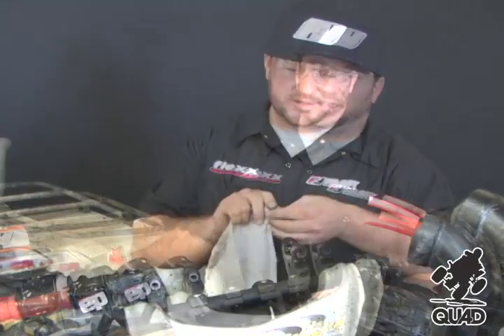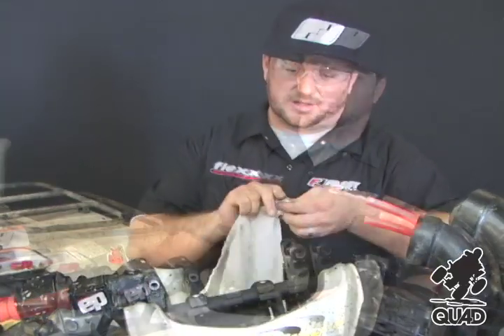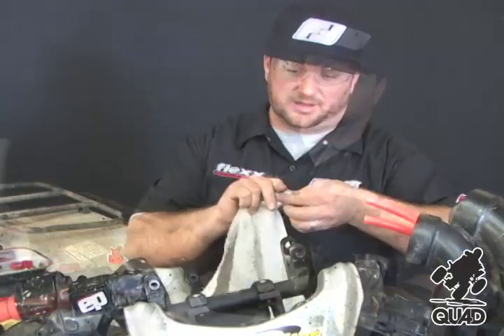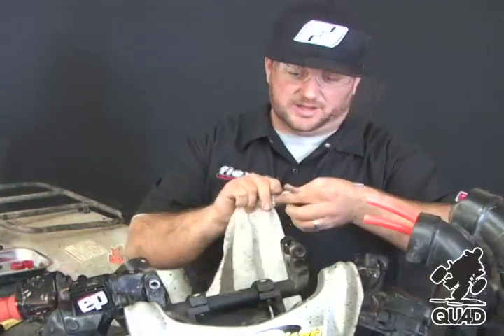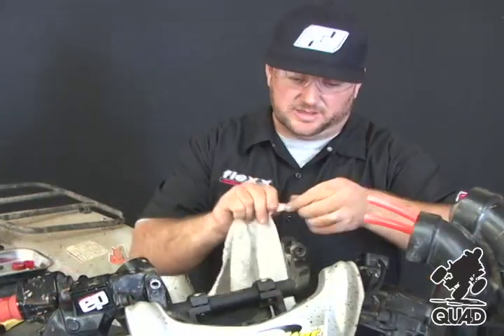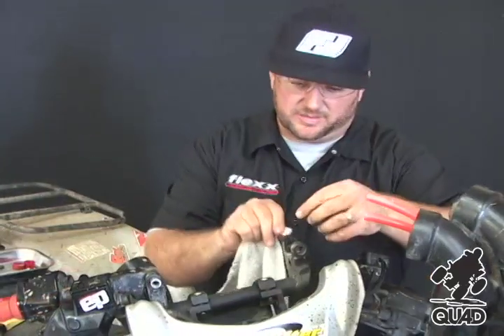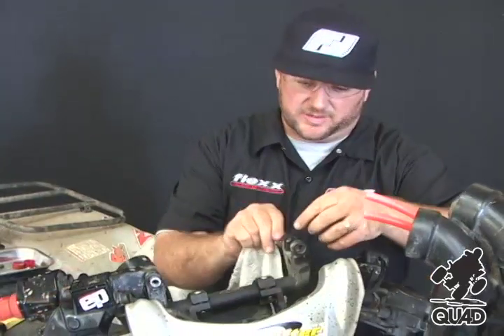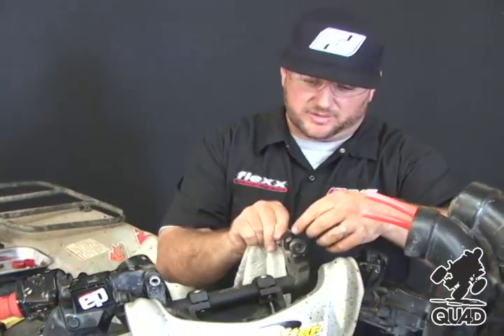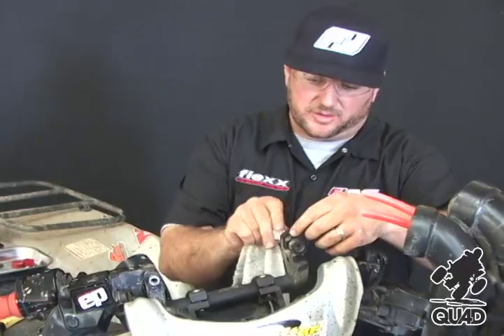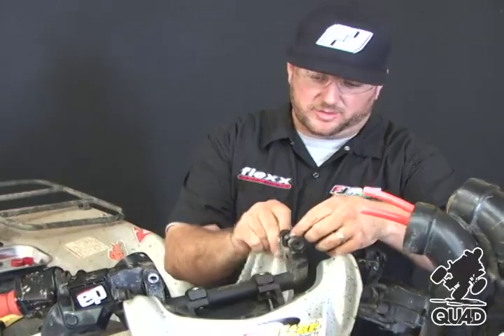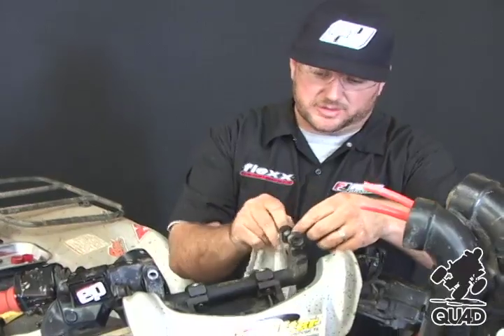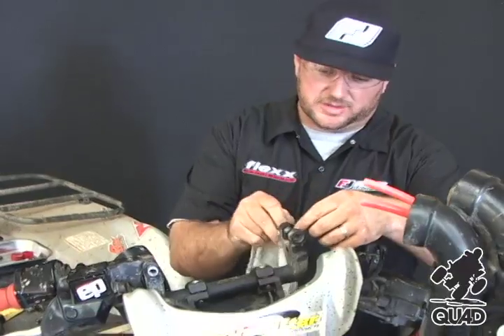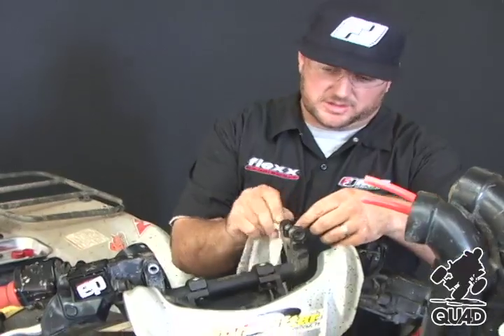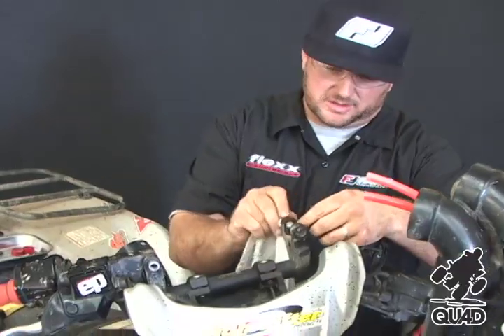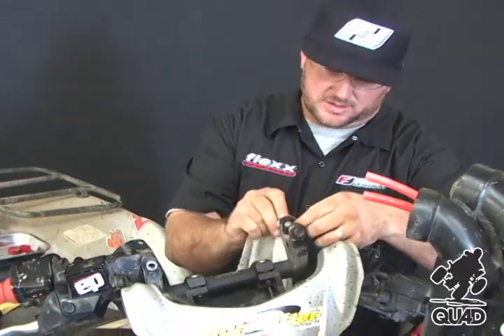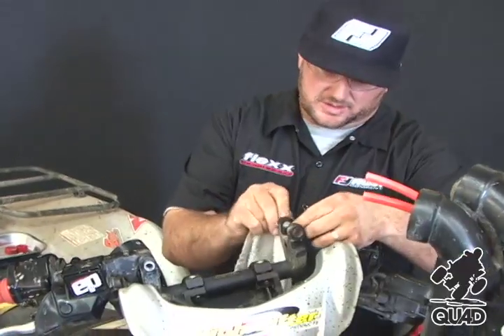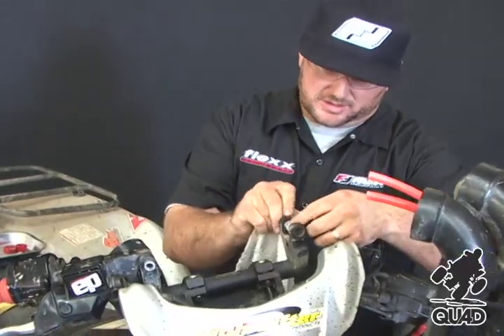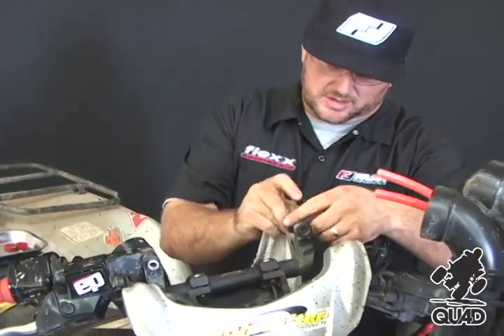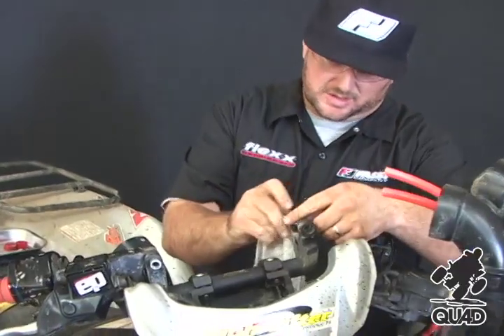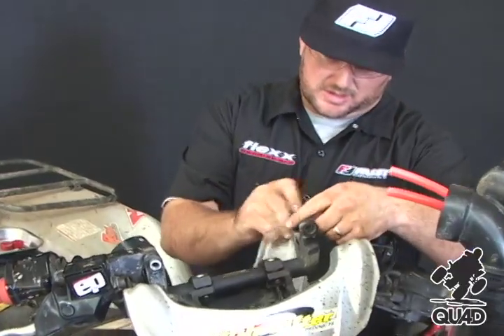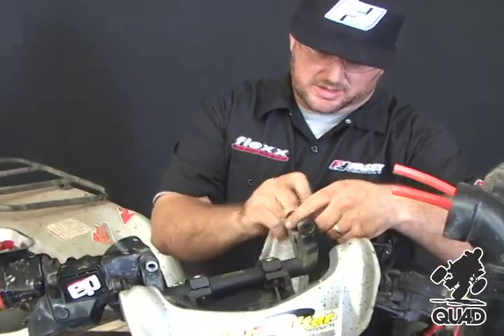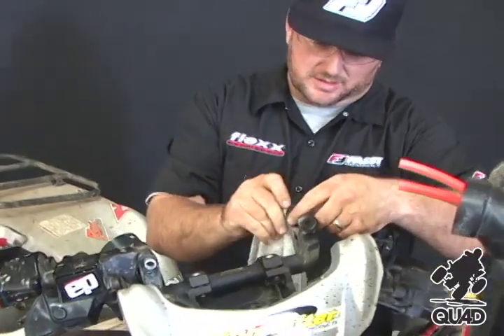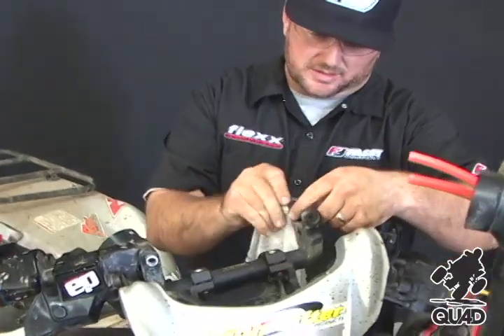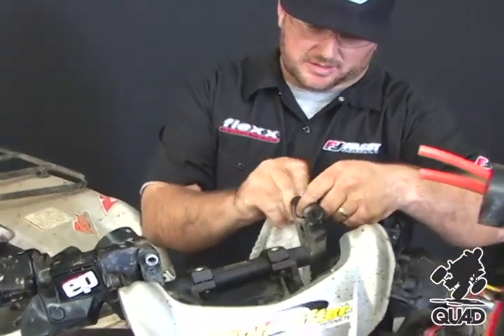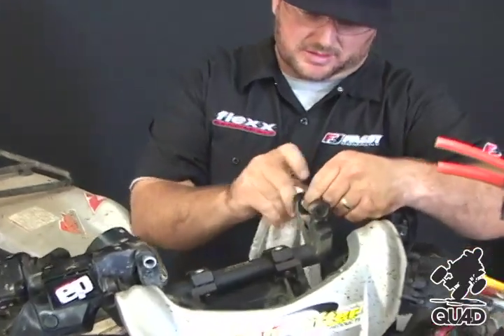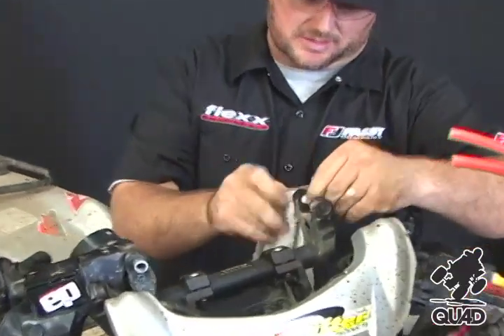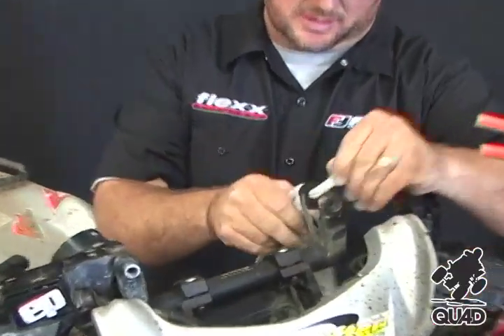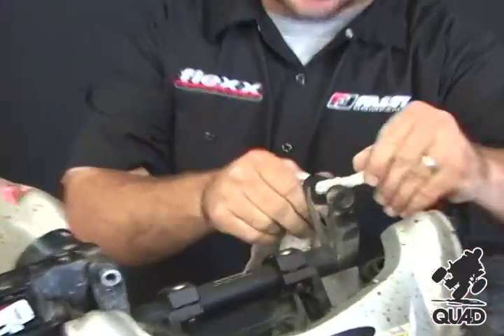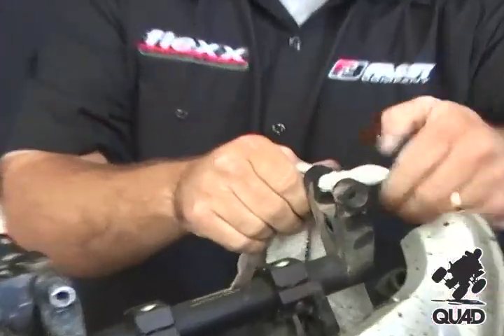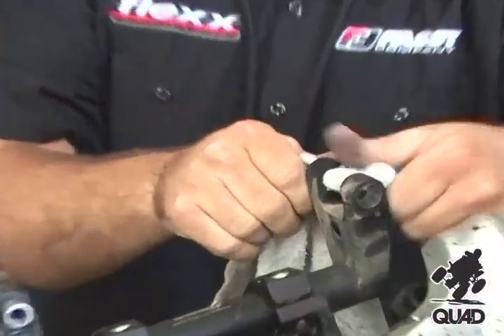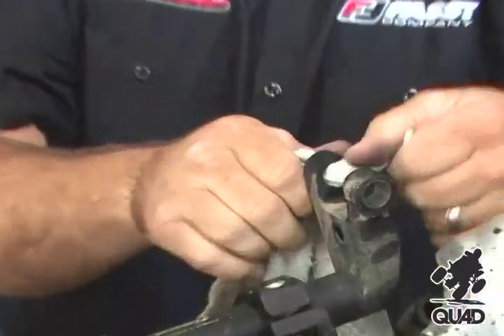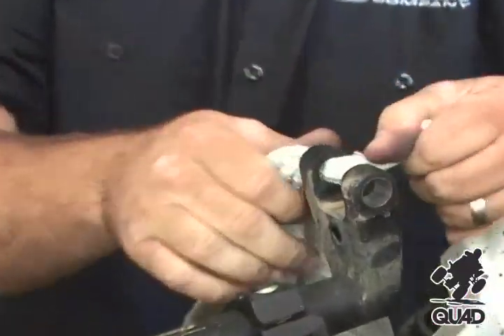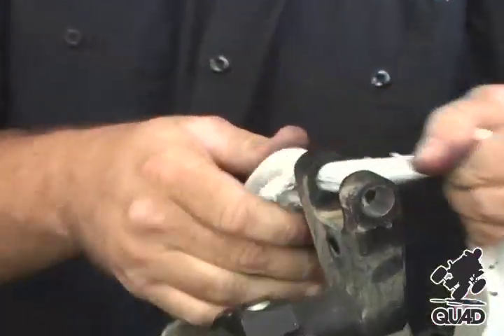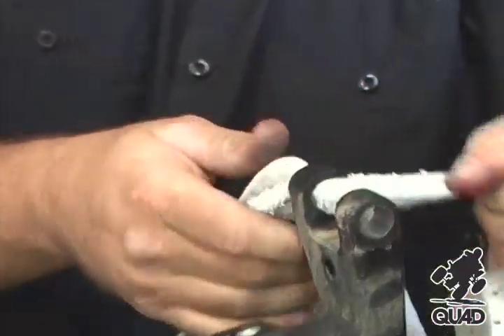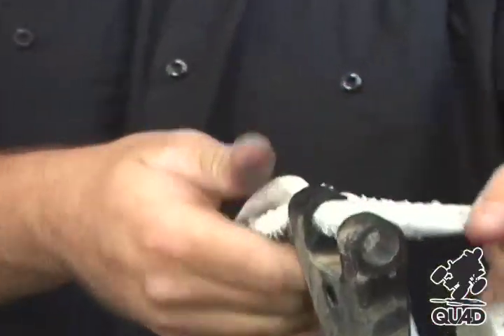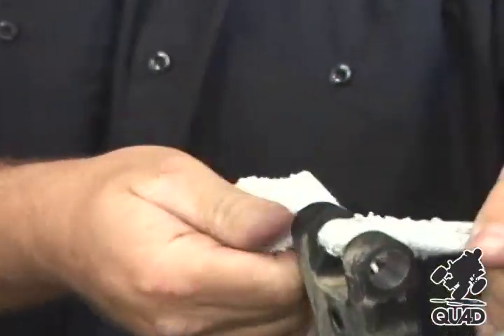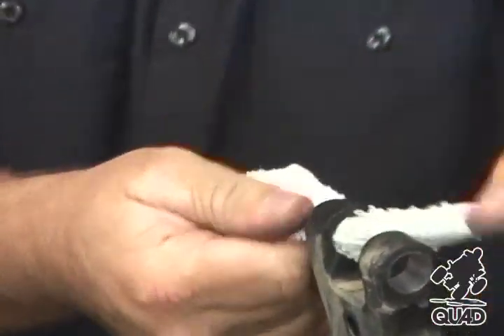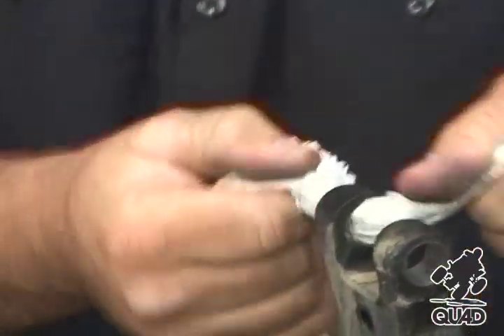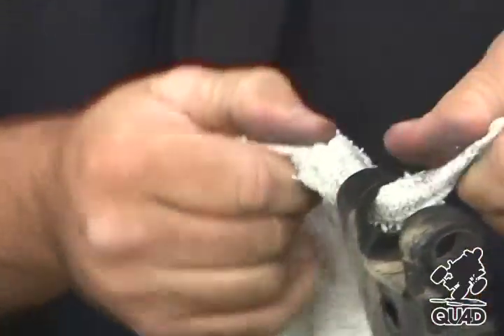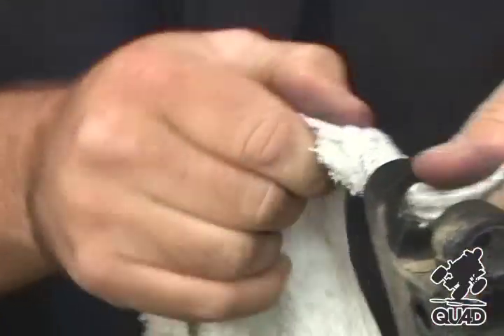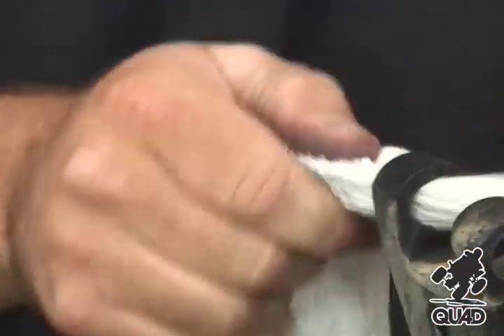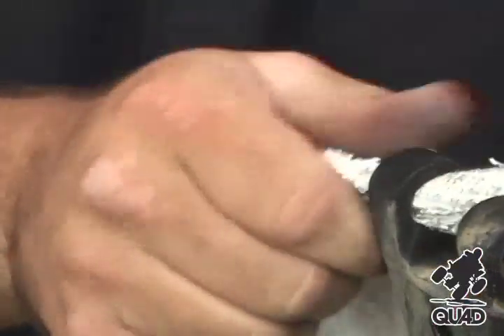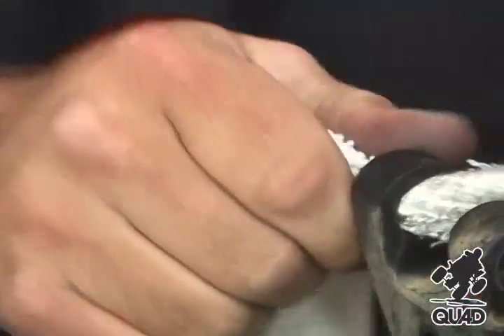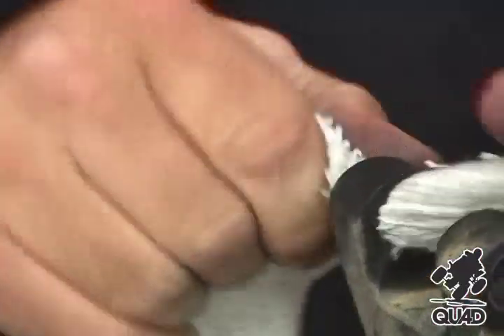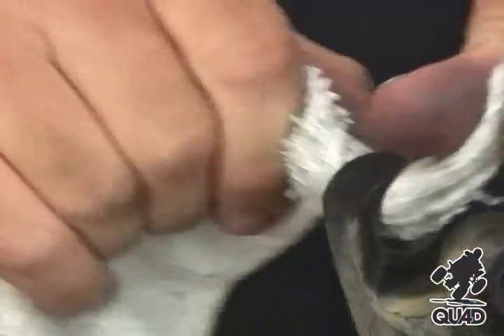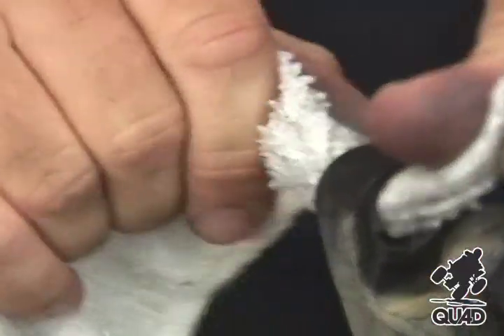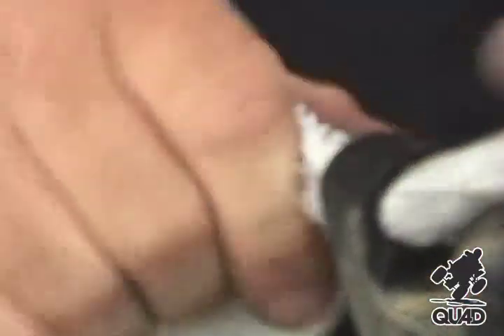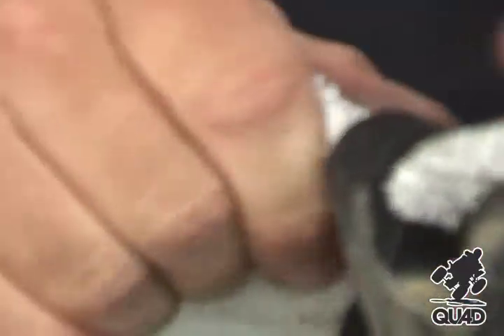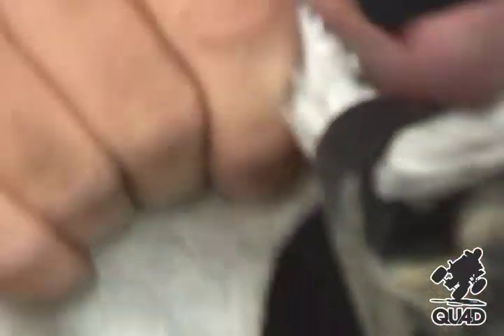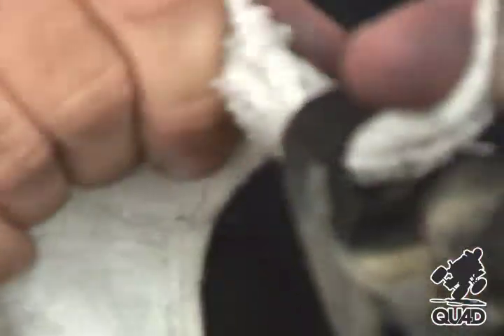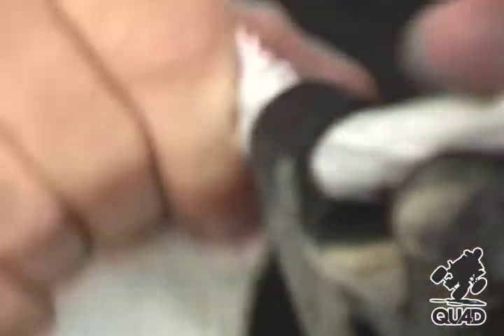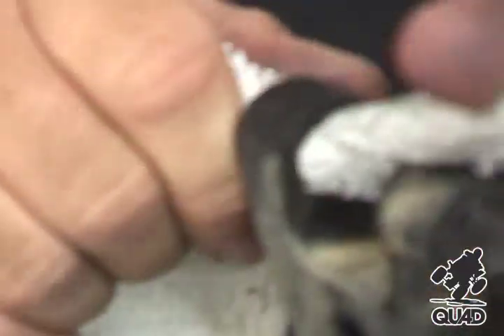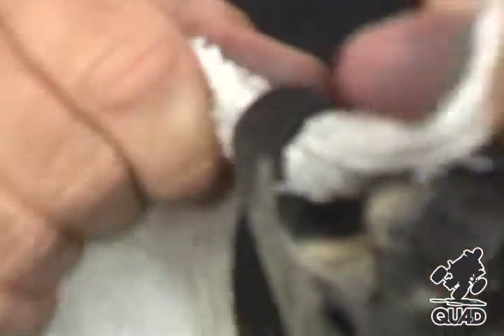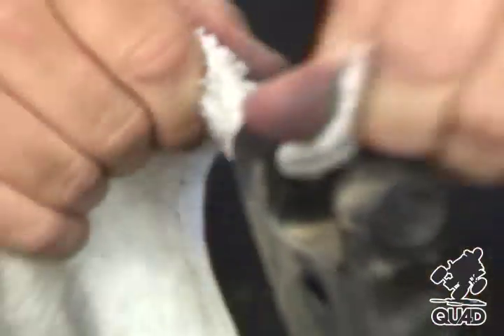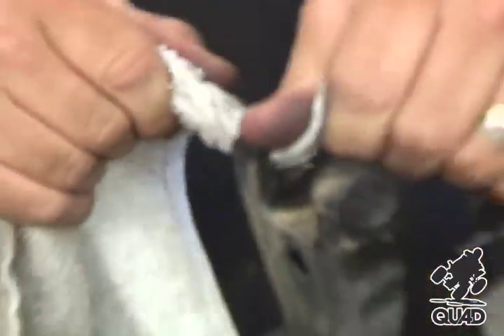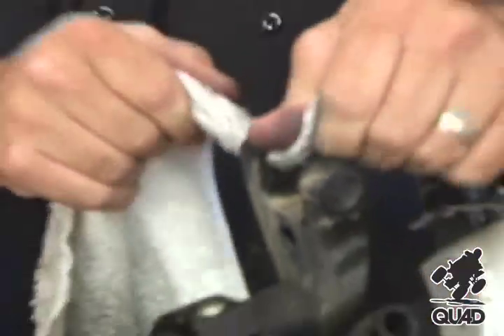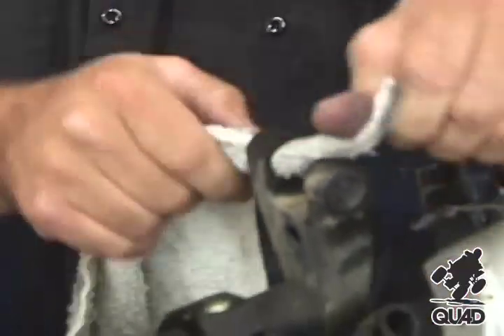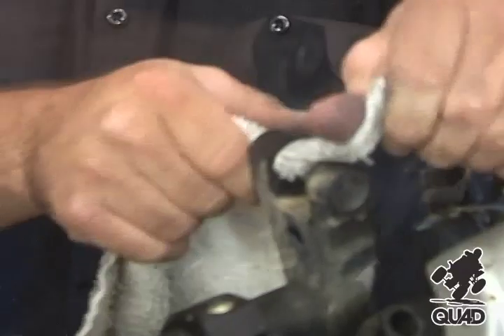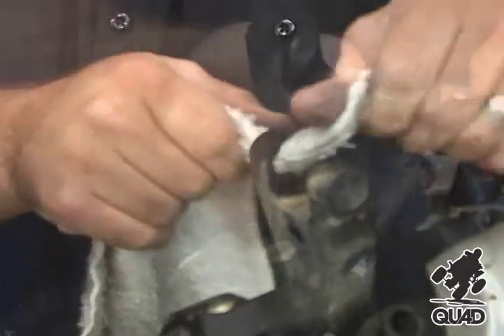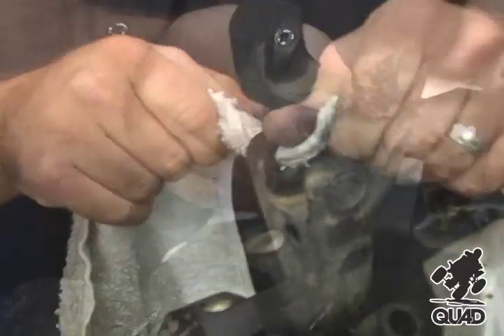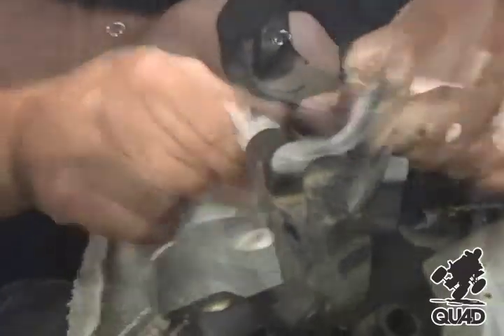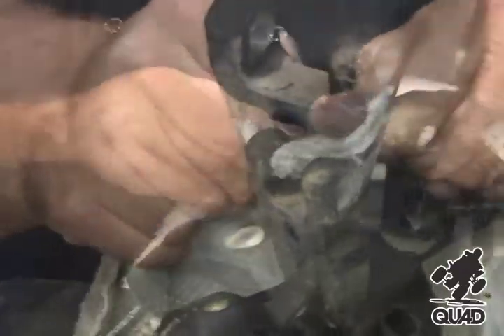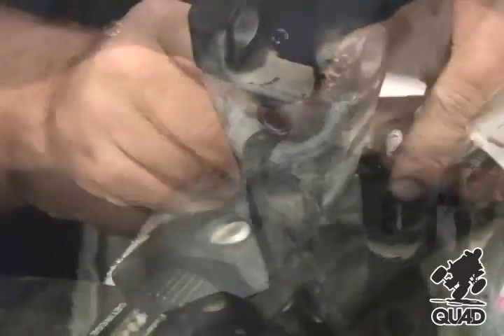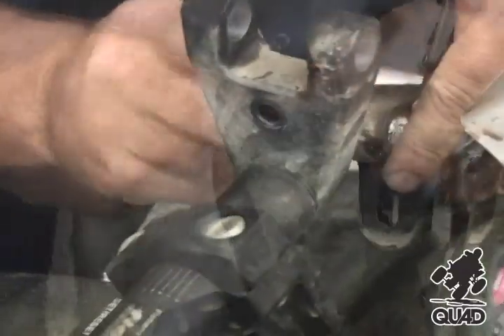First, clean the pivot holes. It's a good idea to spray a degreaser or a carb cleaner.